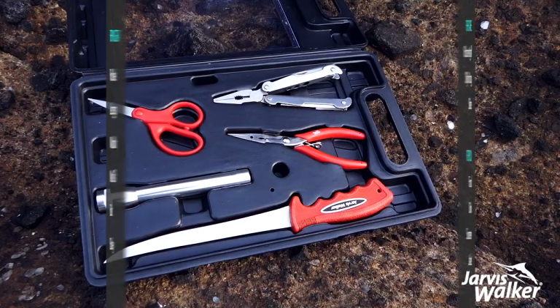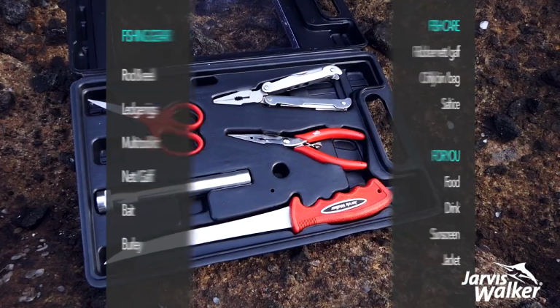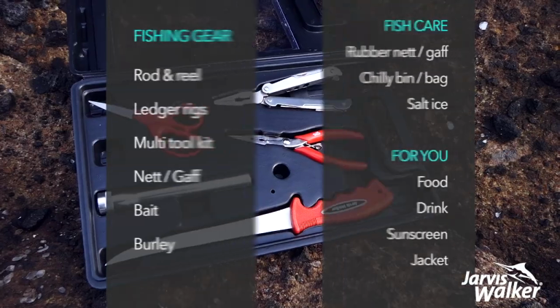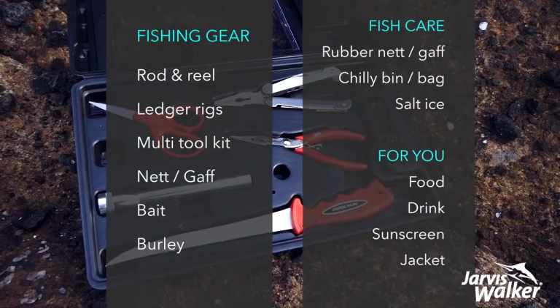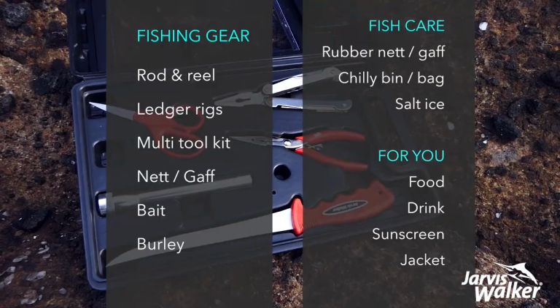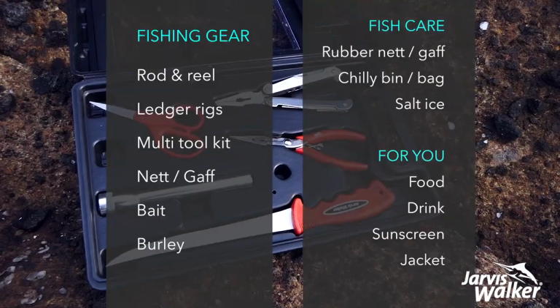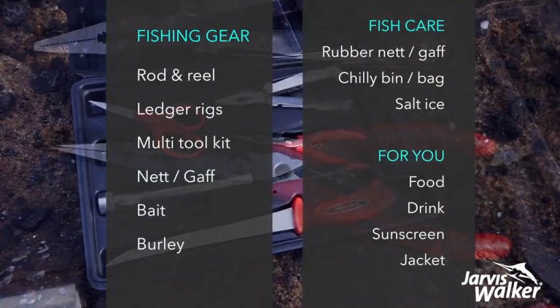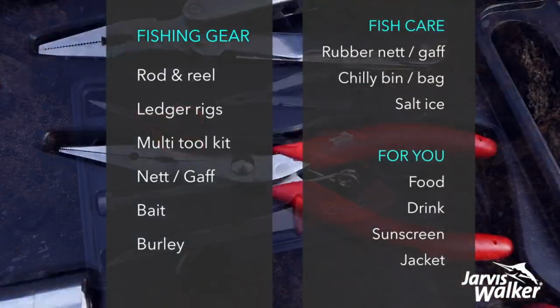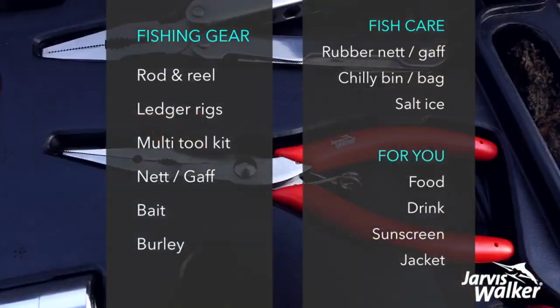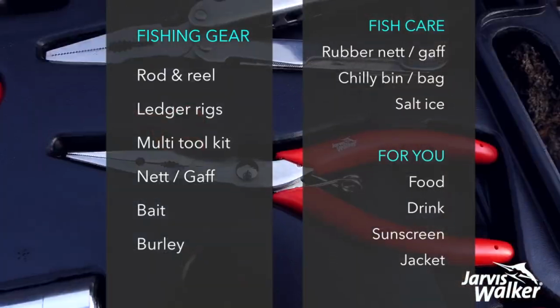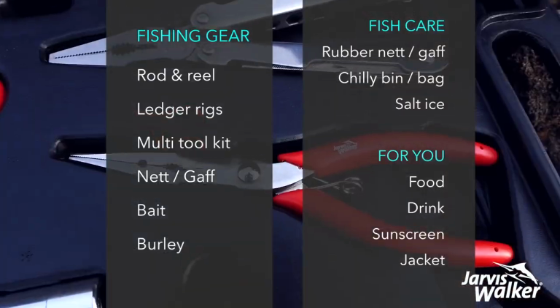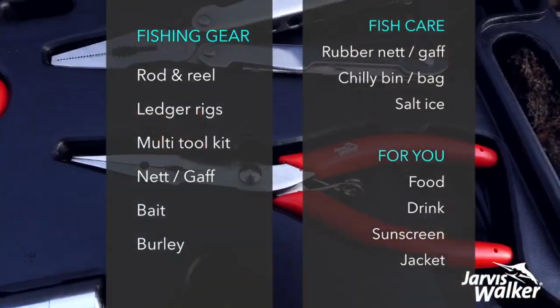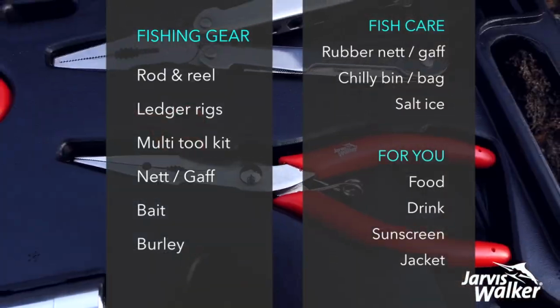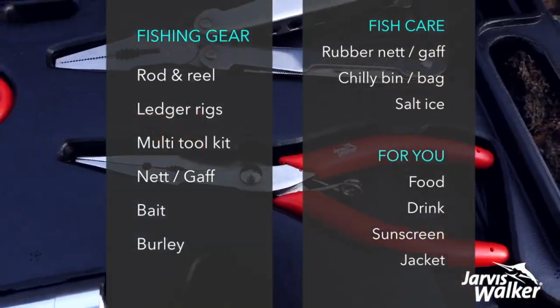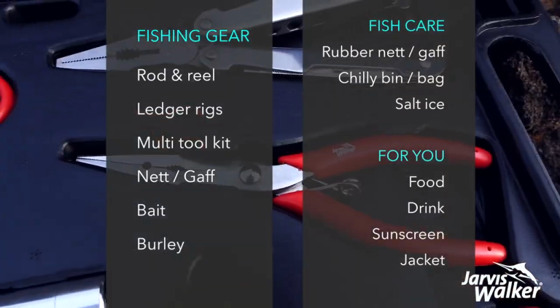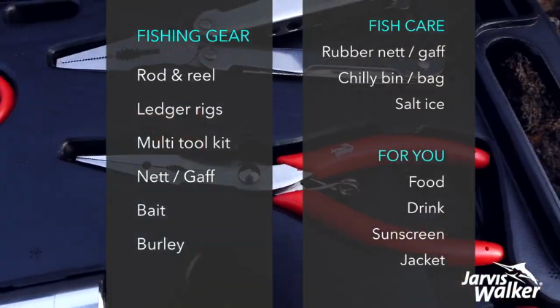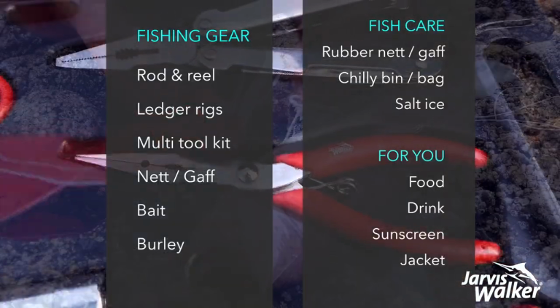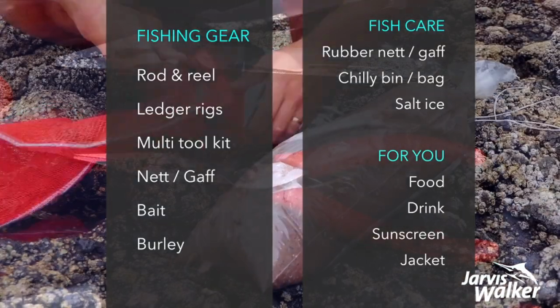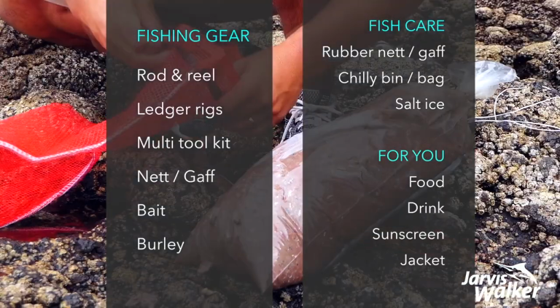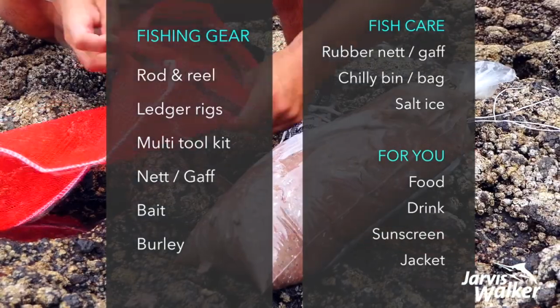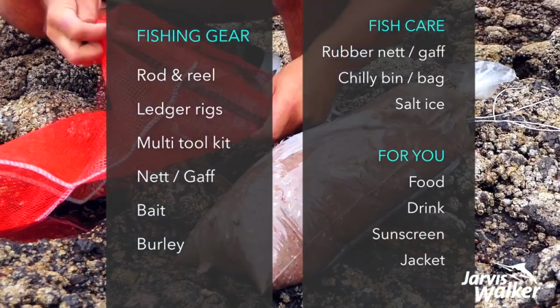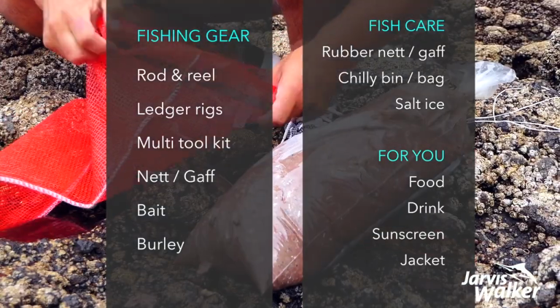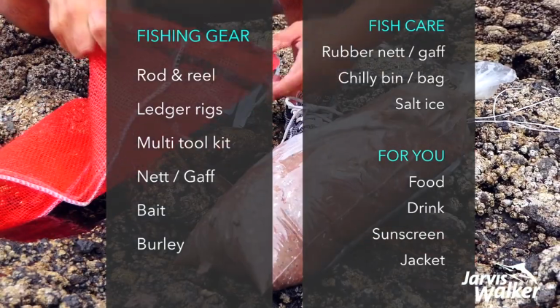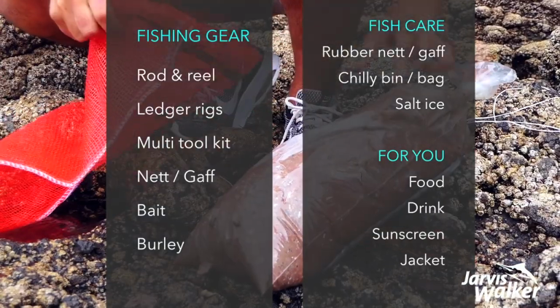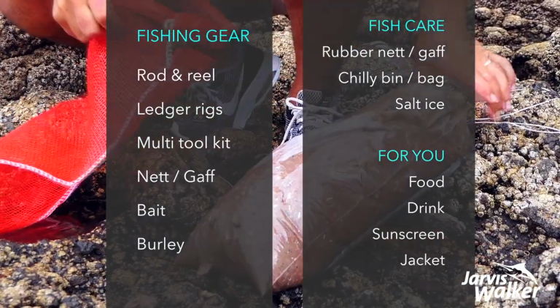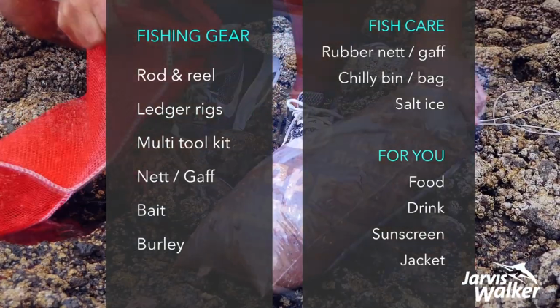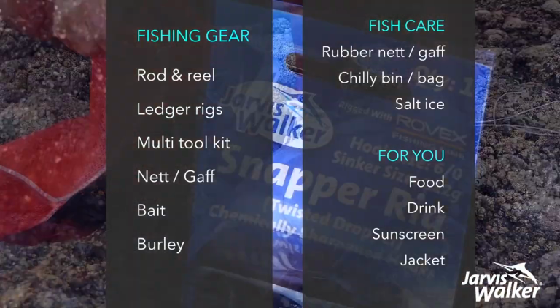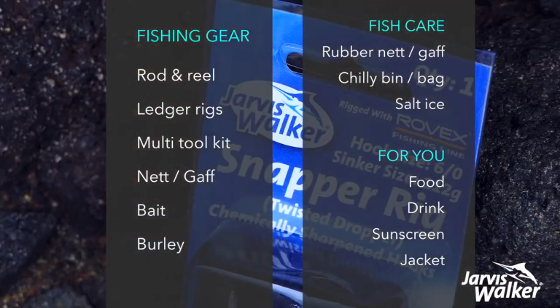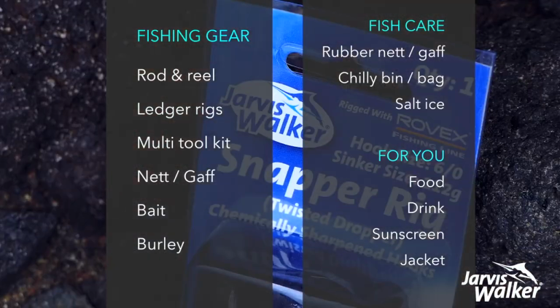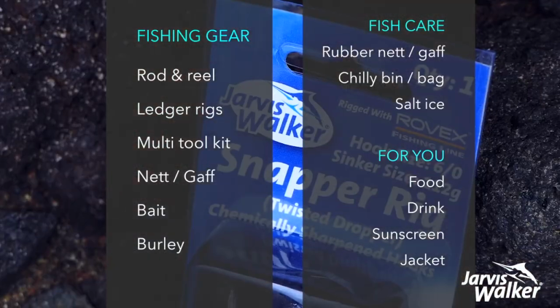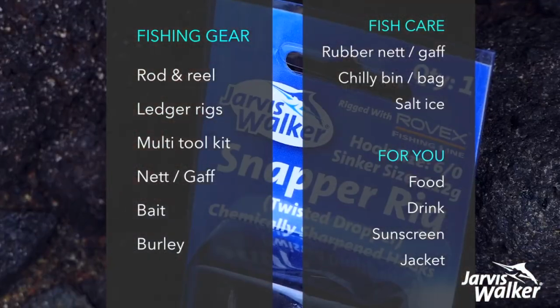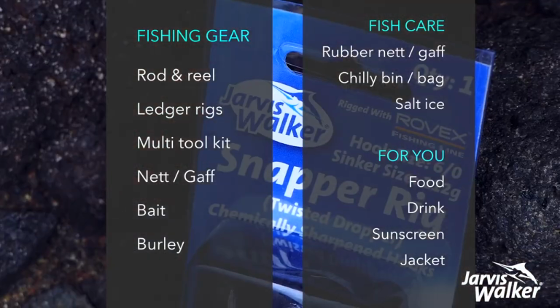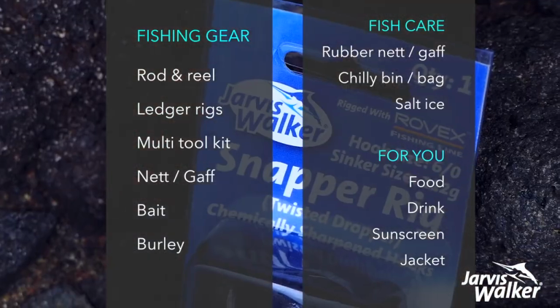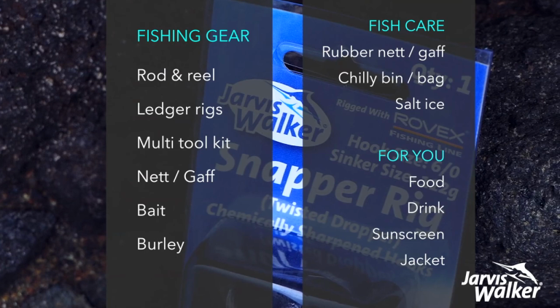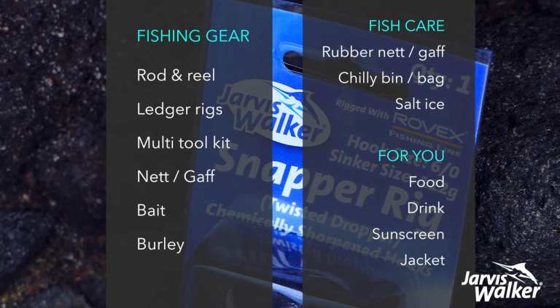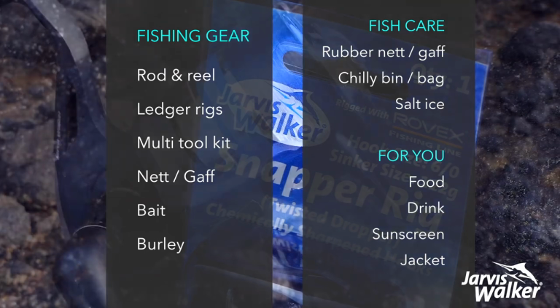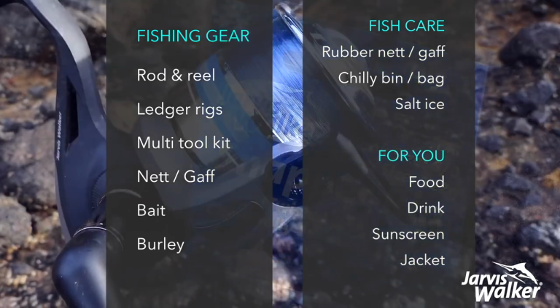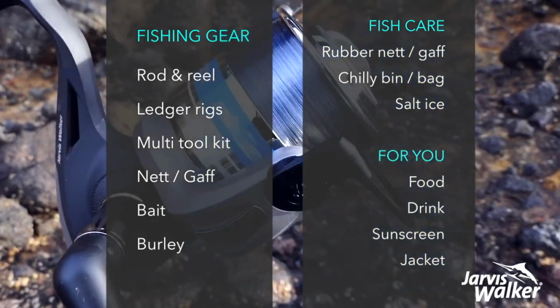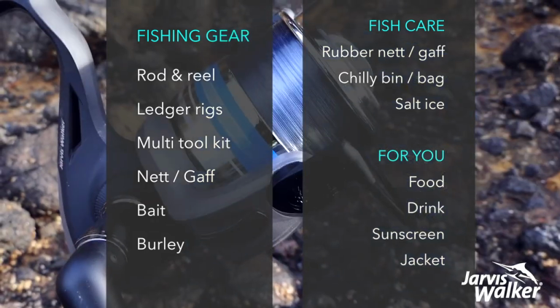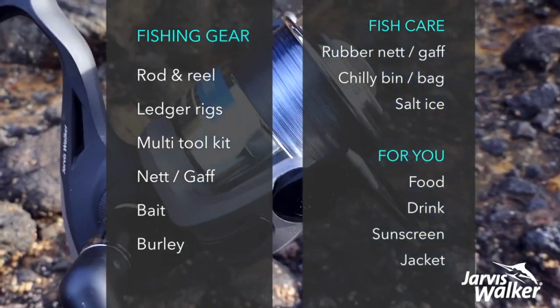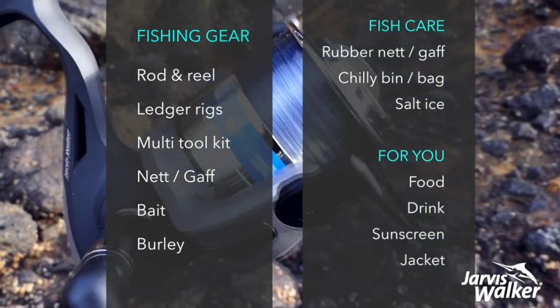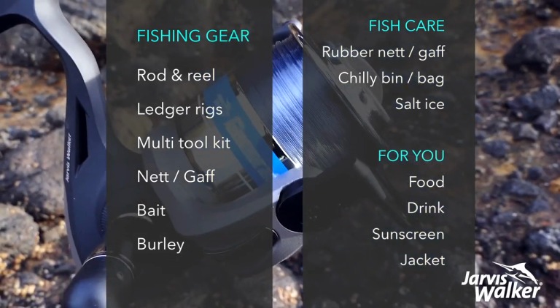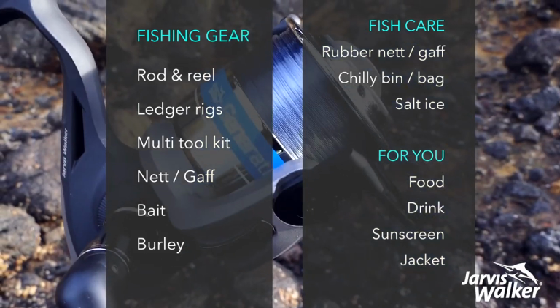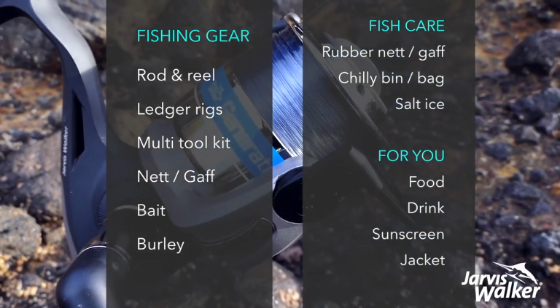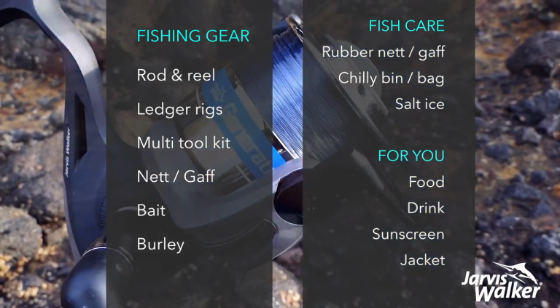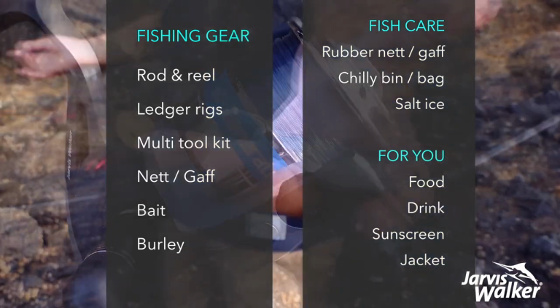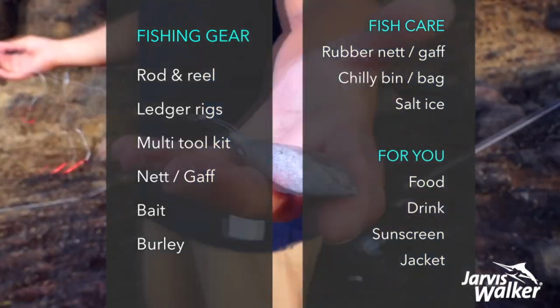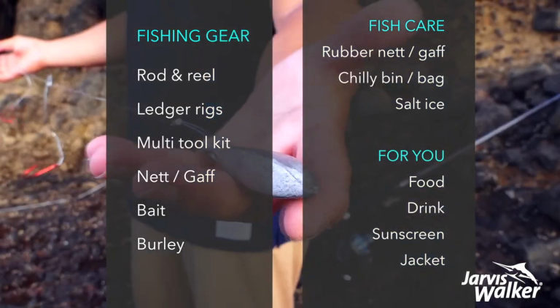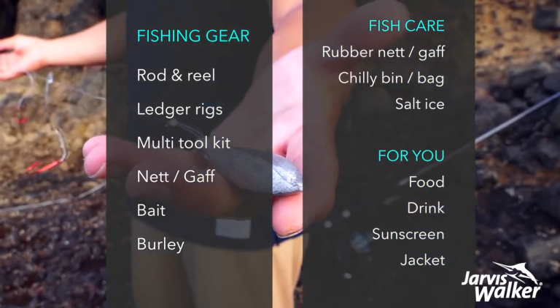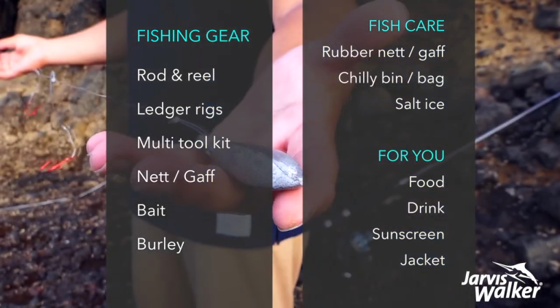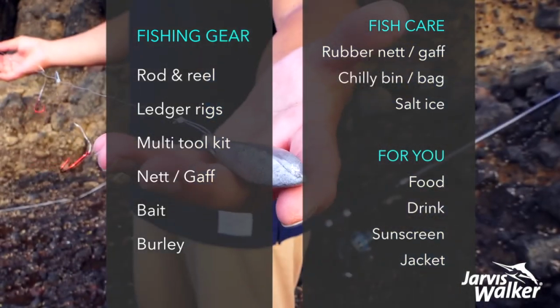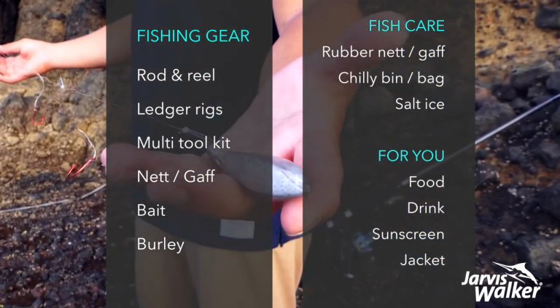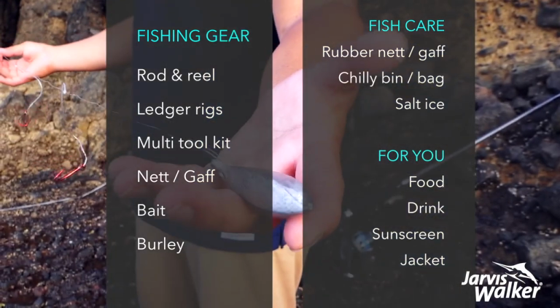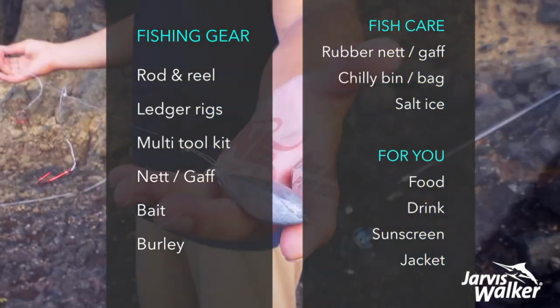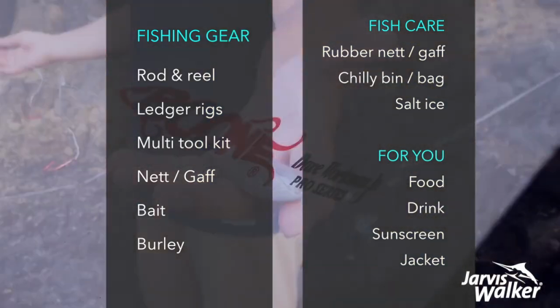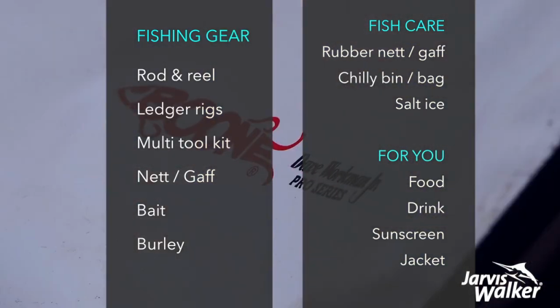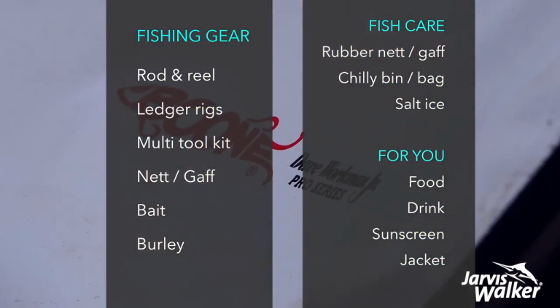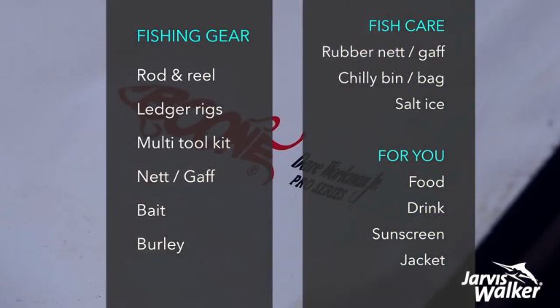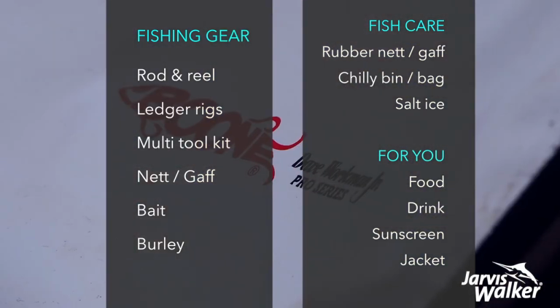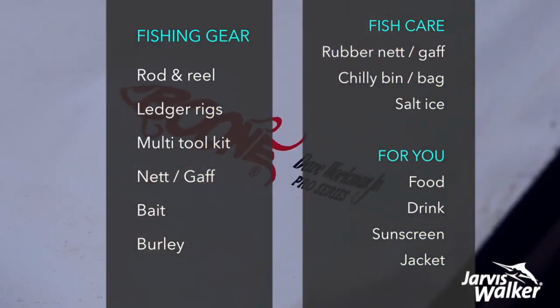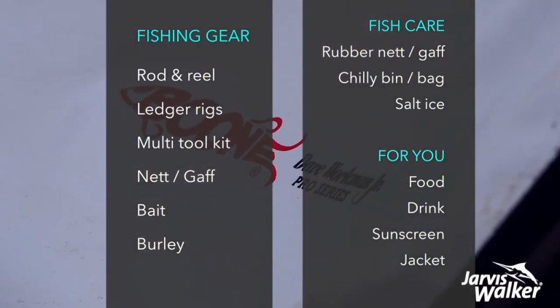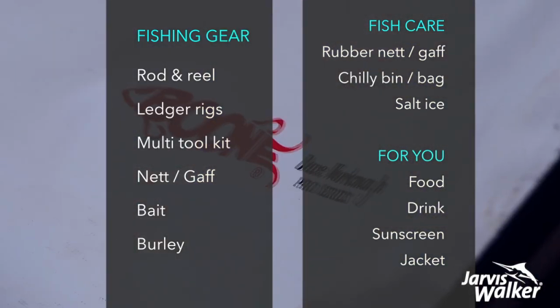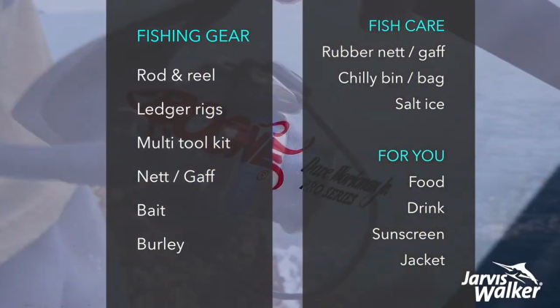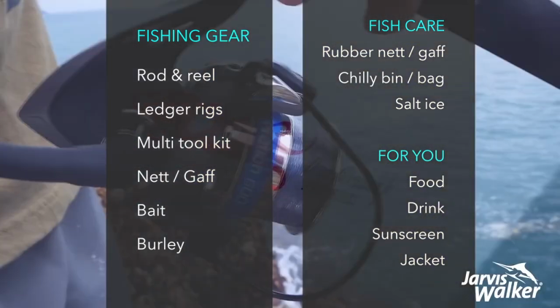Having the right gear is another very, very important part of what we enjoy doing in our fishing. So write that list and you'll be sorted.